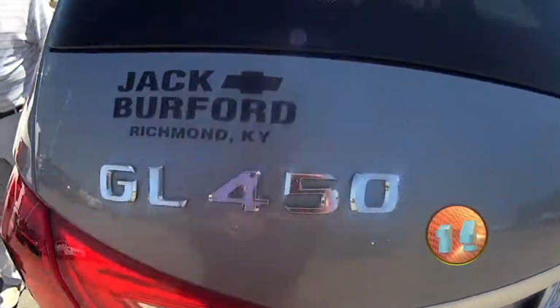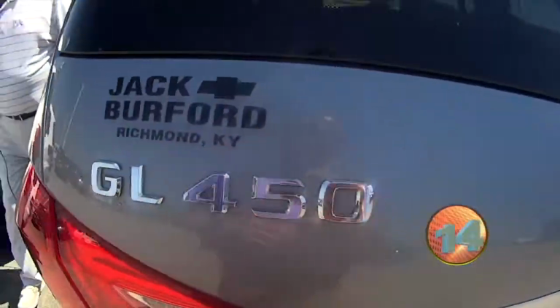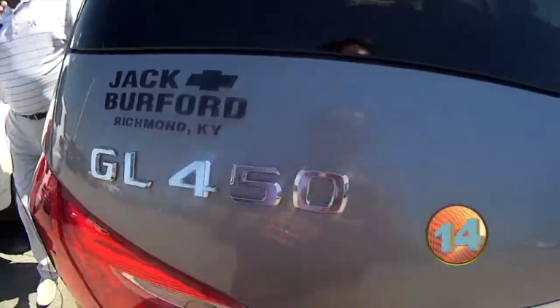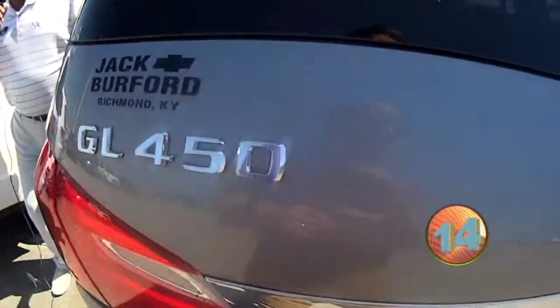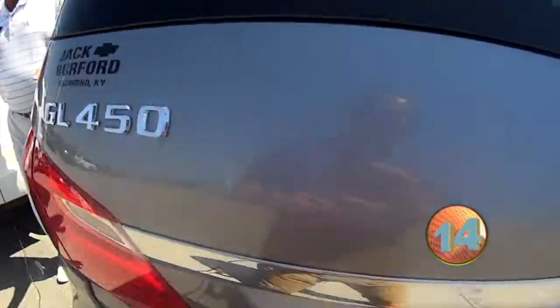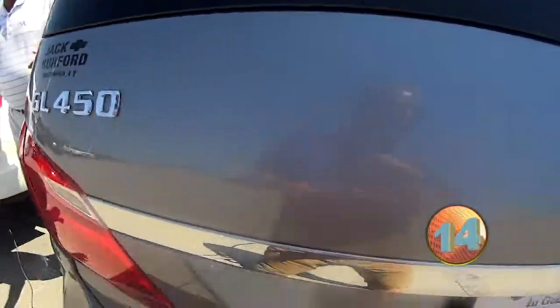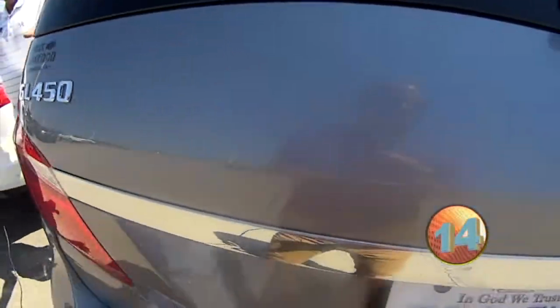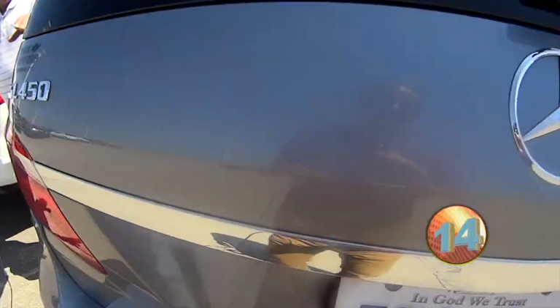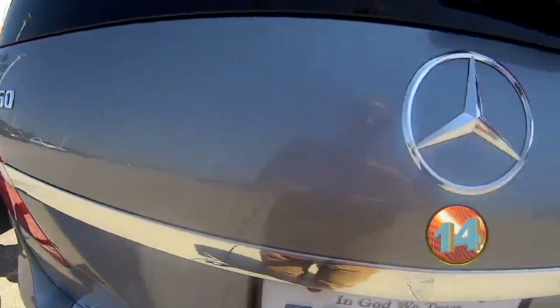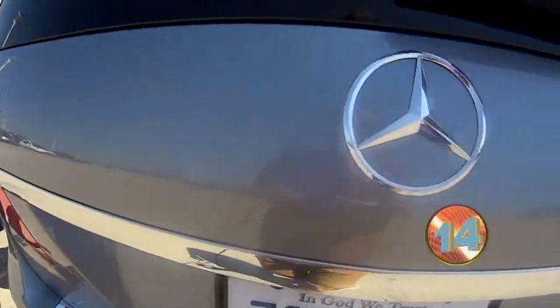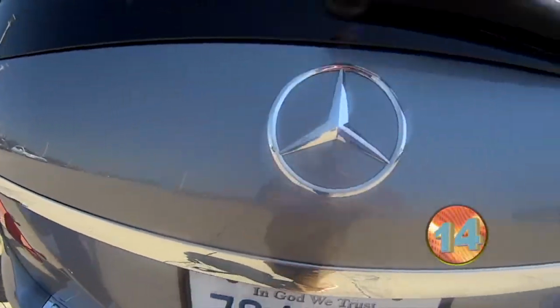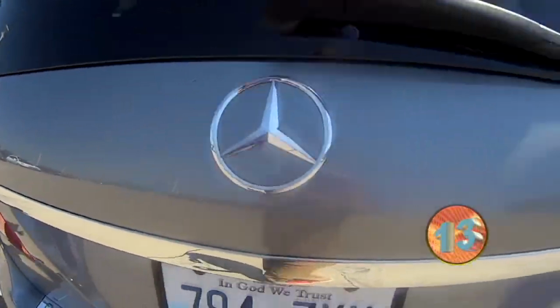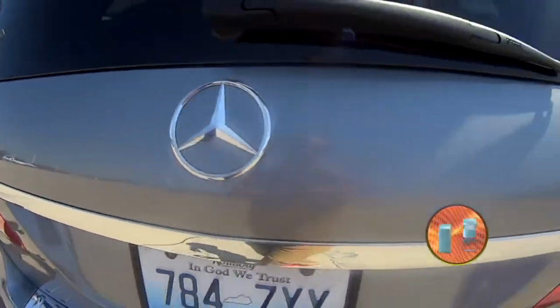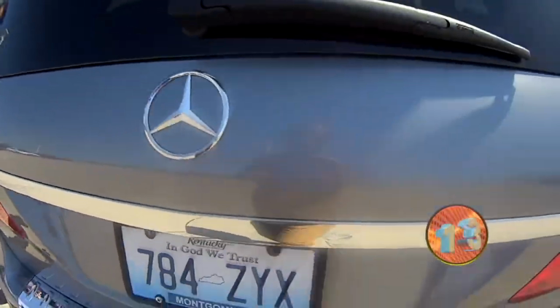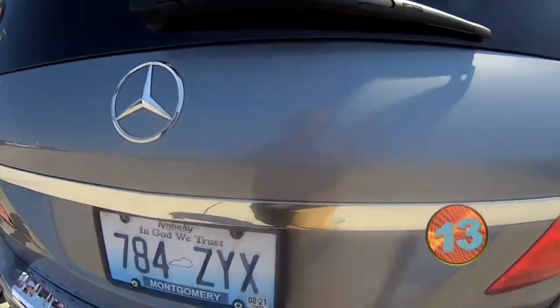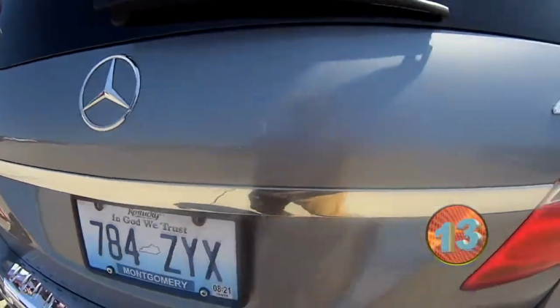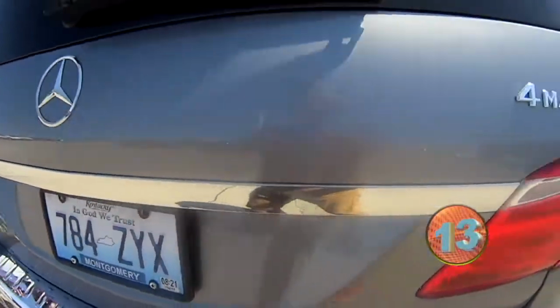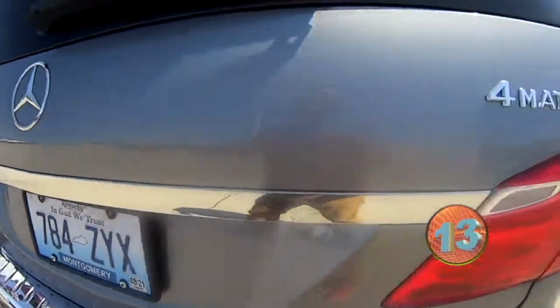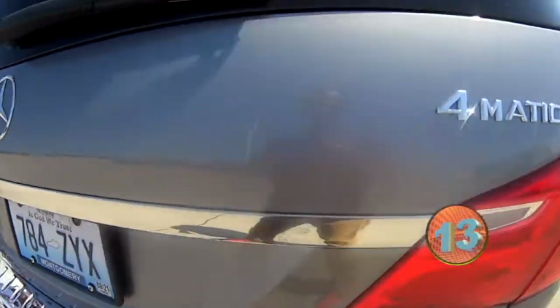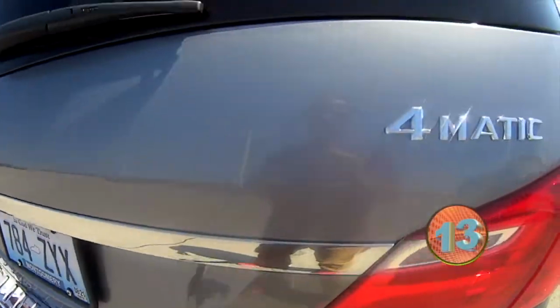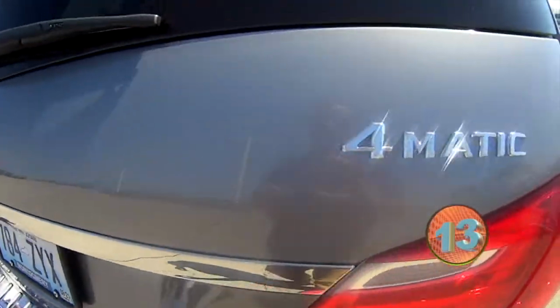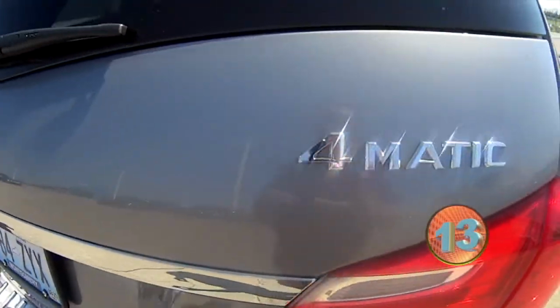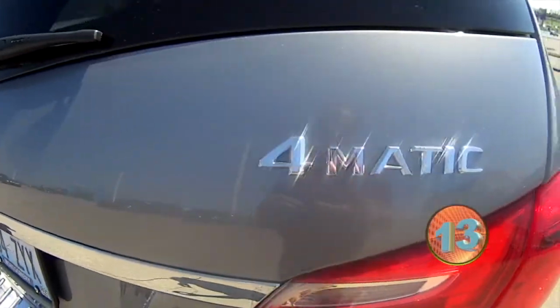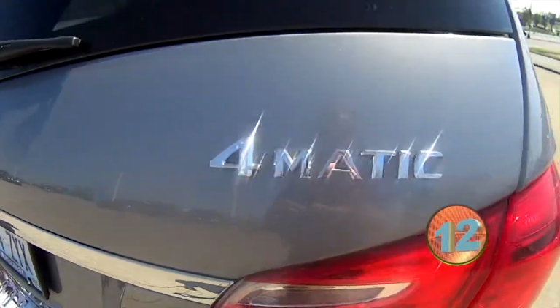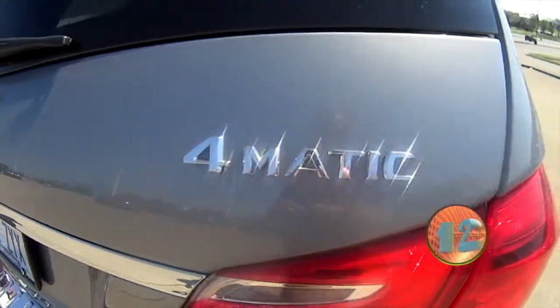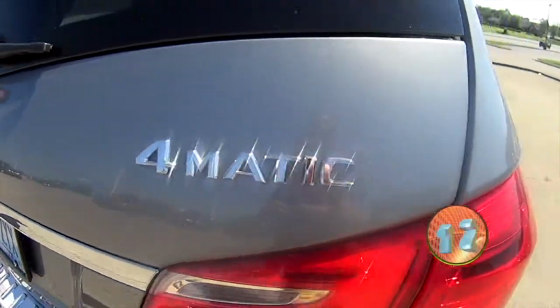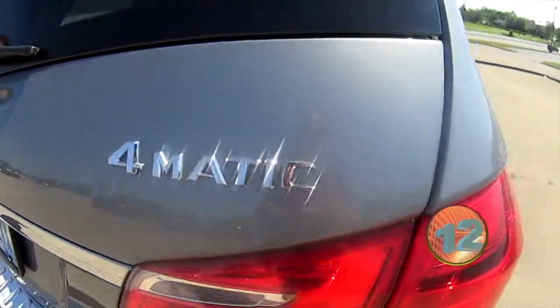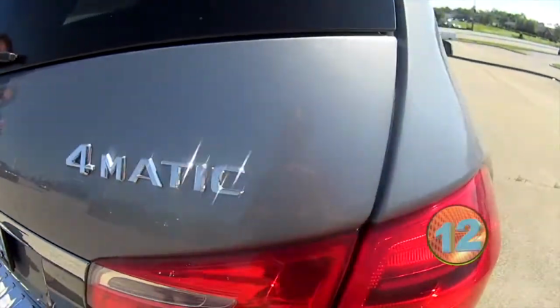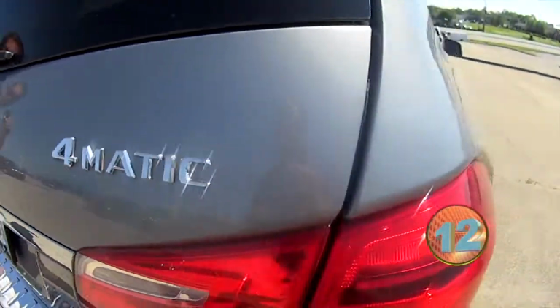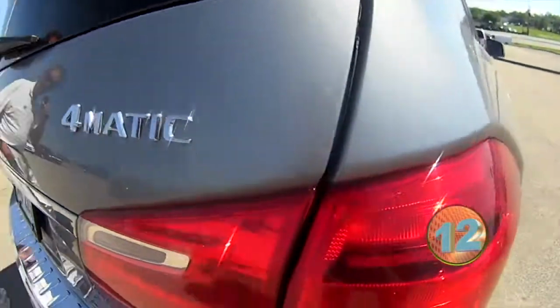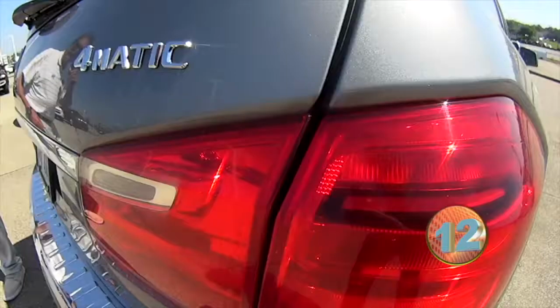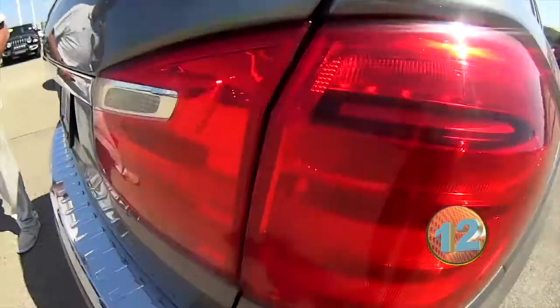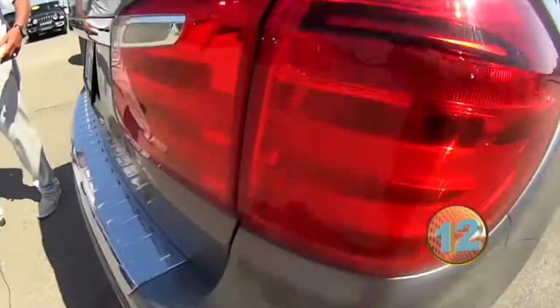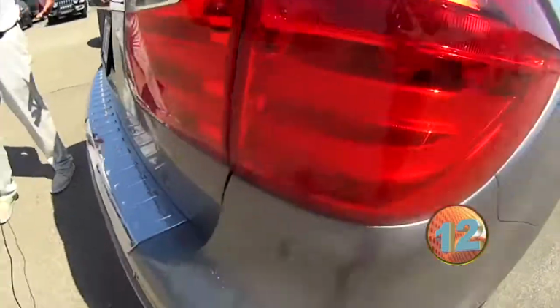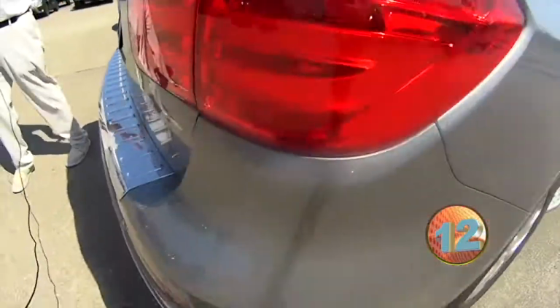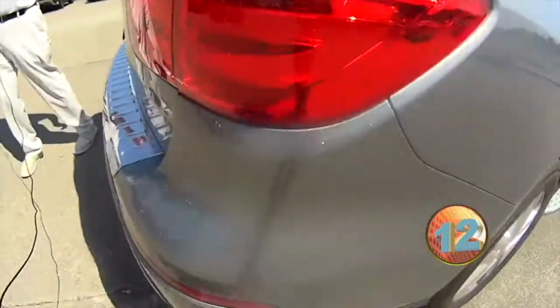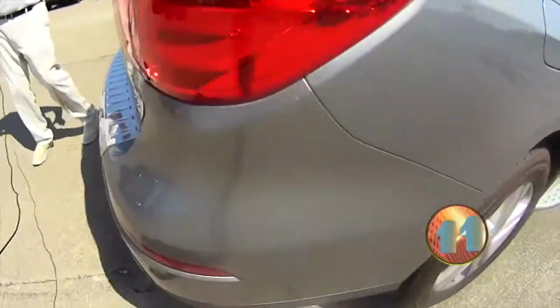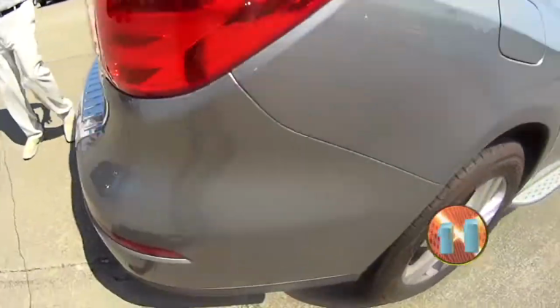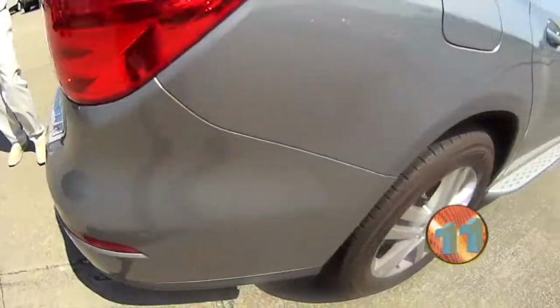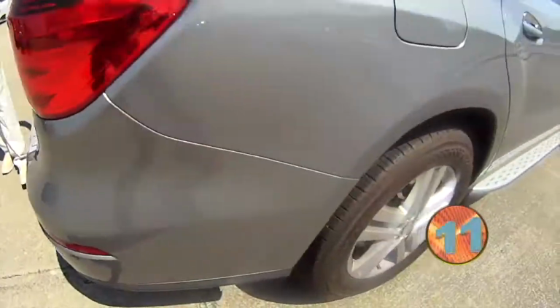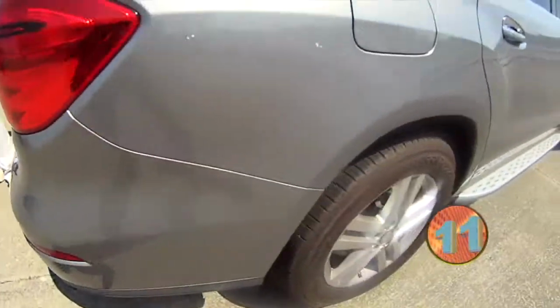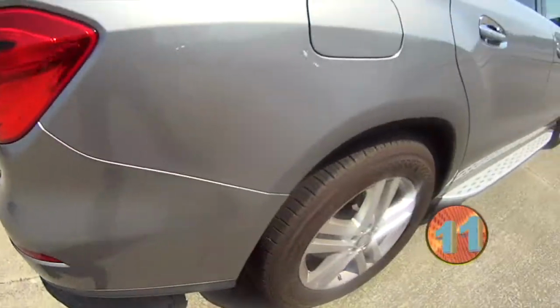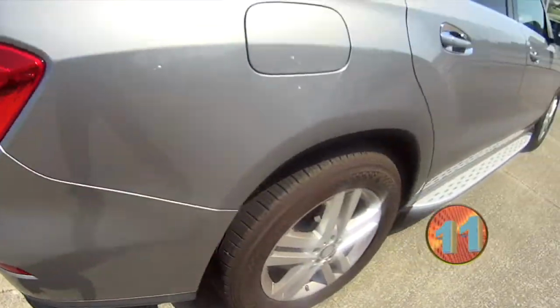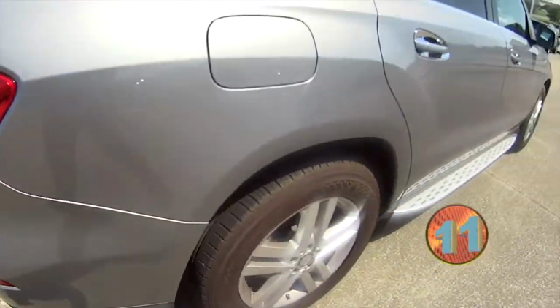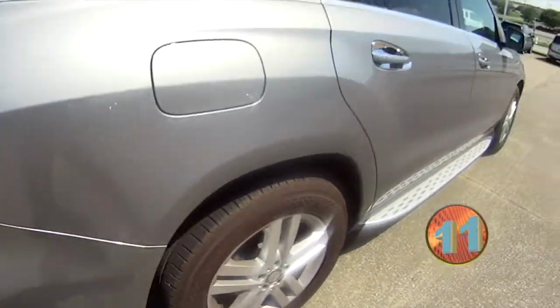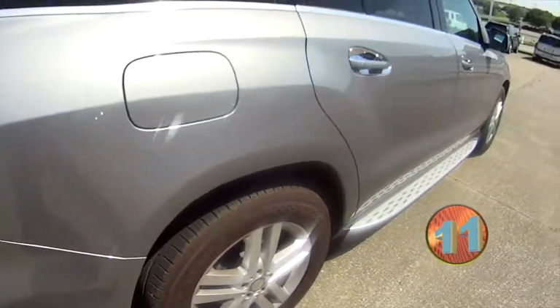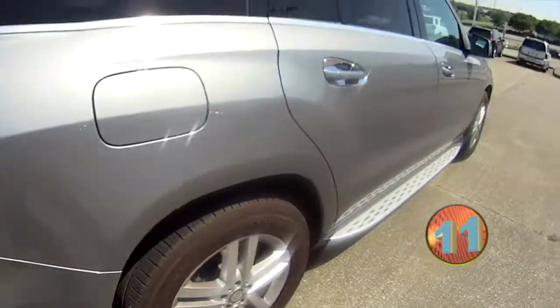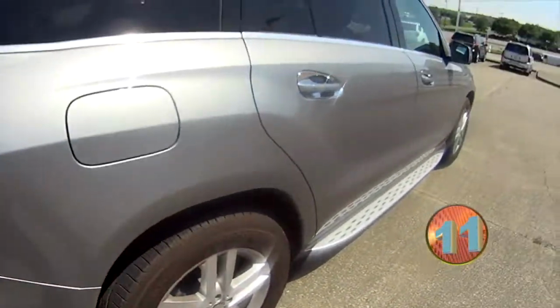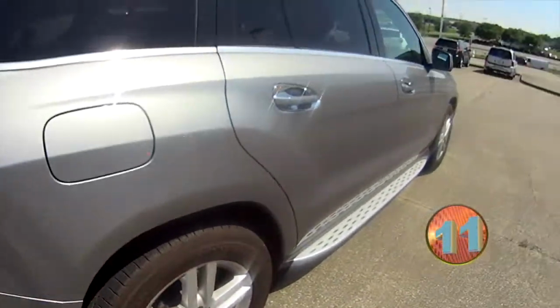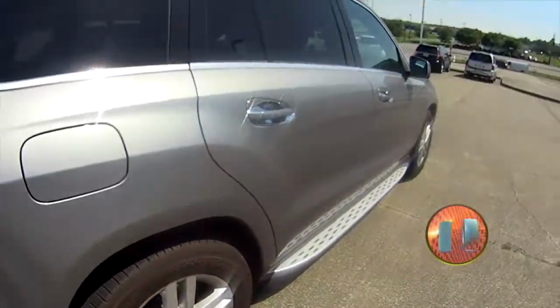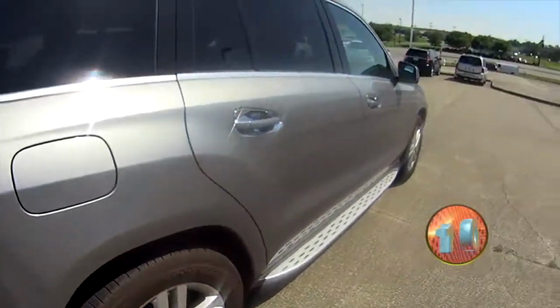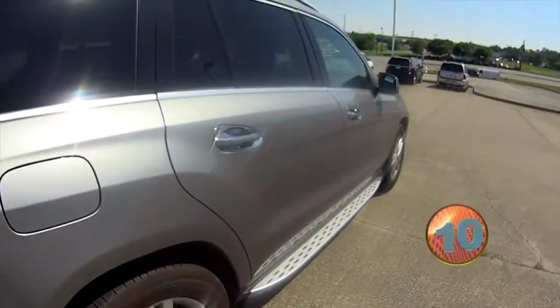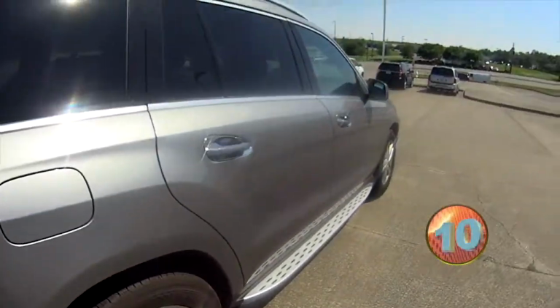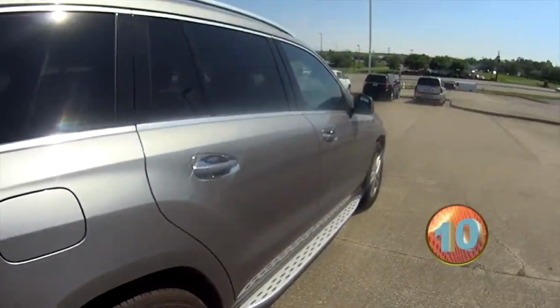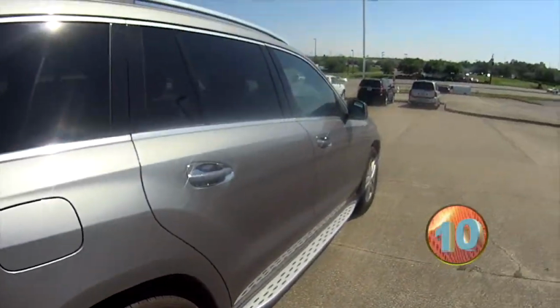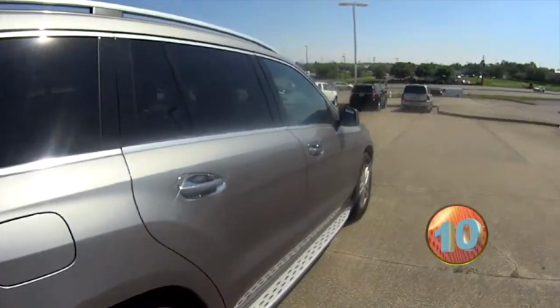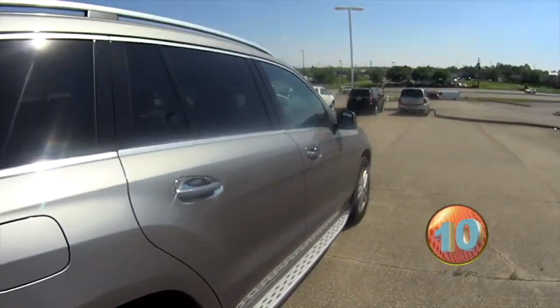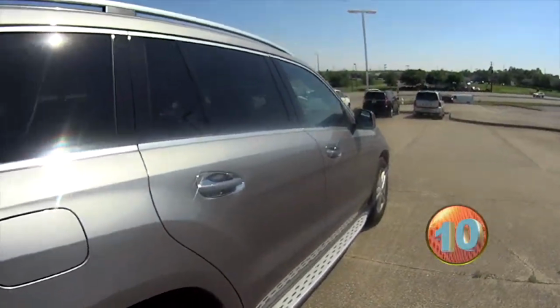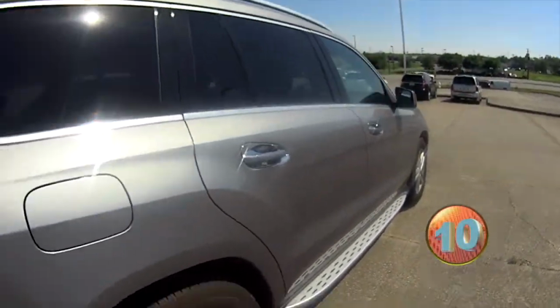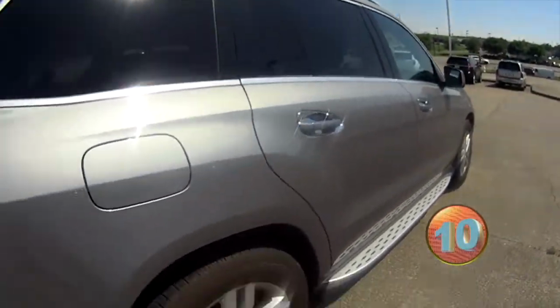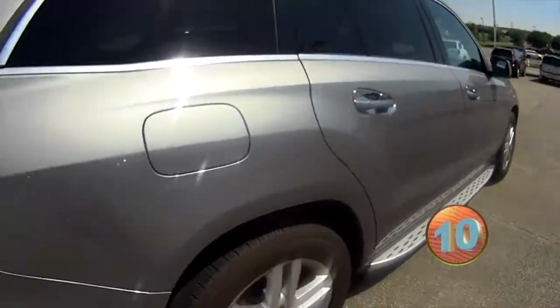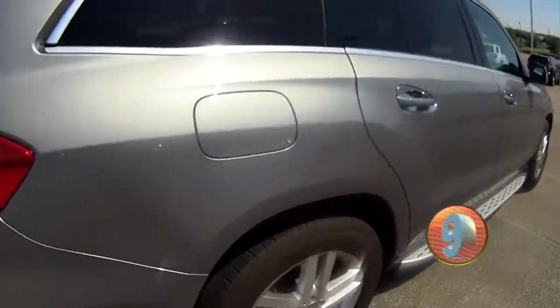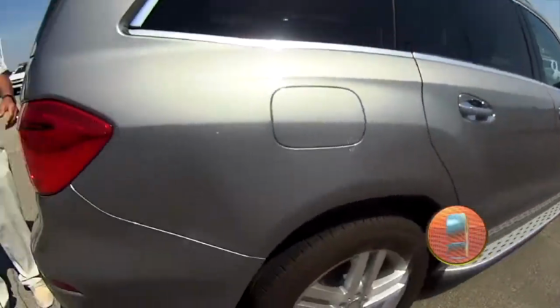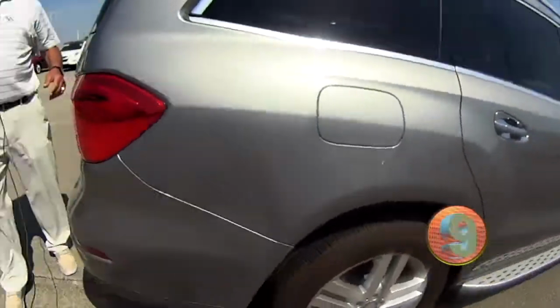Power rear liftgate — I don't have the keys with me right now, I'll show you that. The rear seats do fold. It's got tons of room inside.